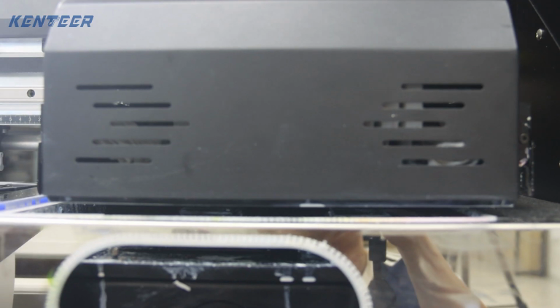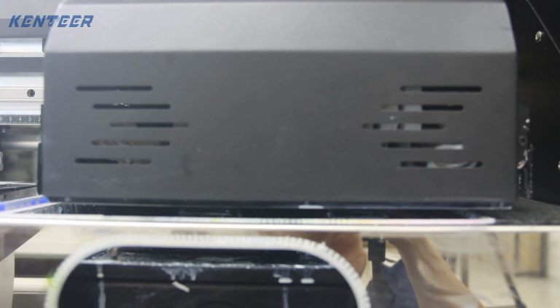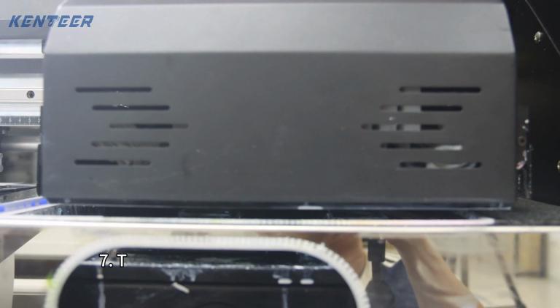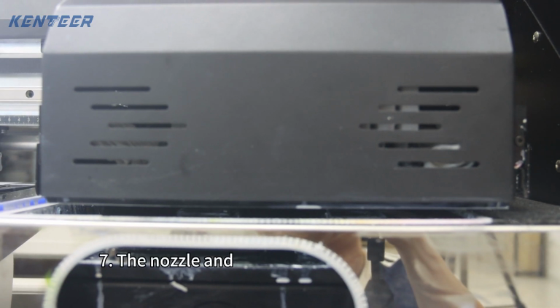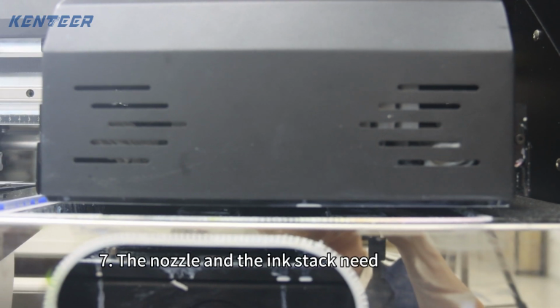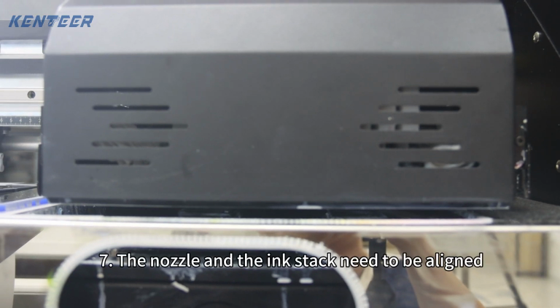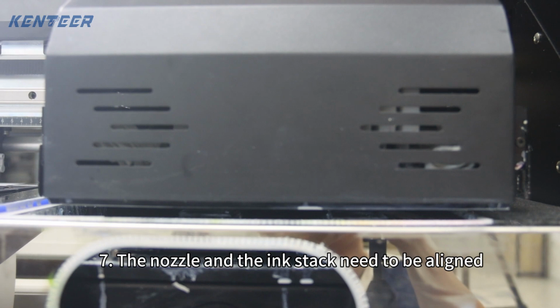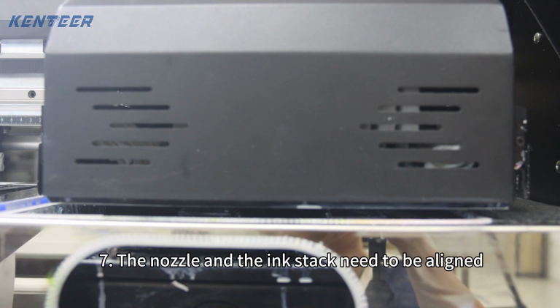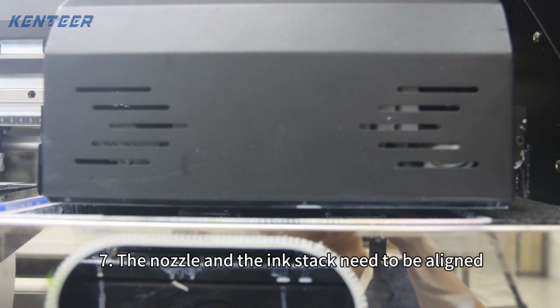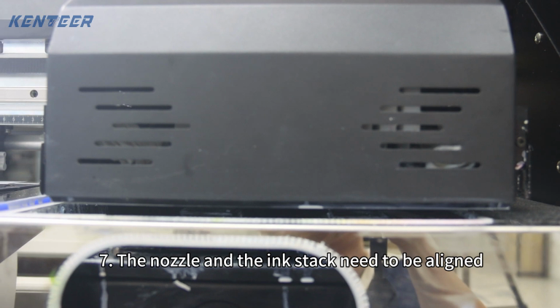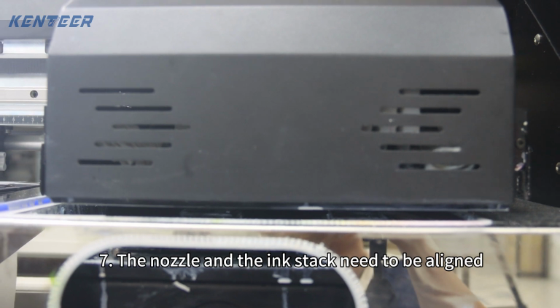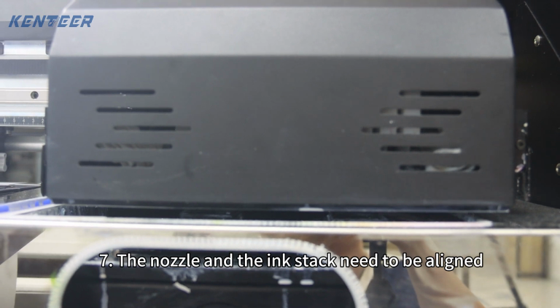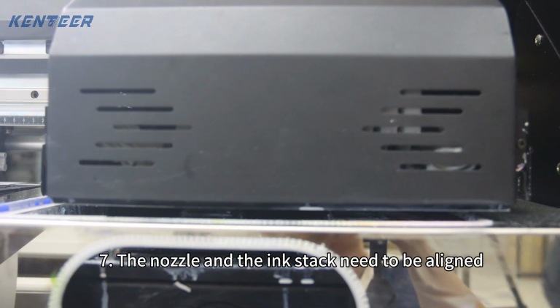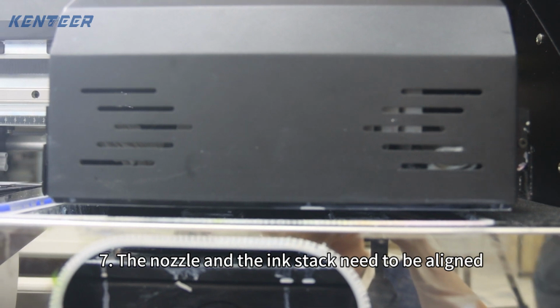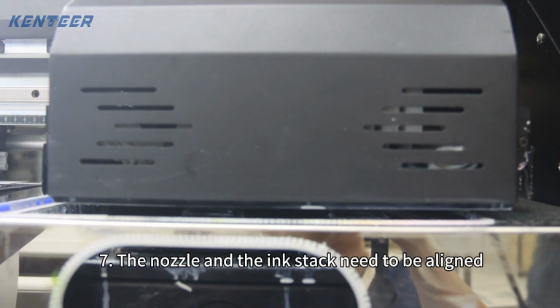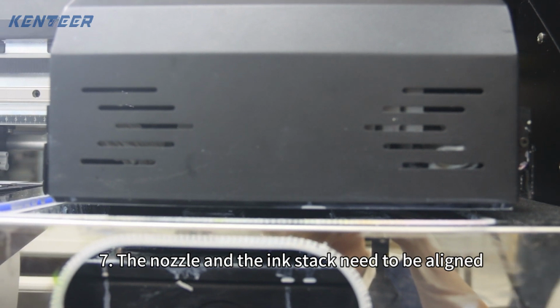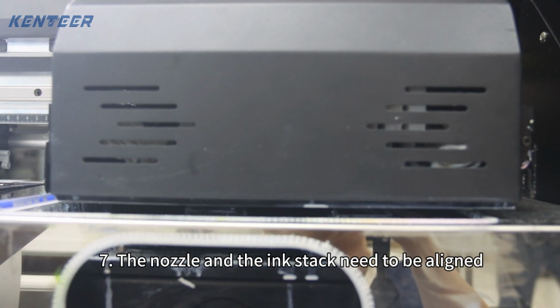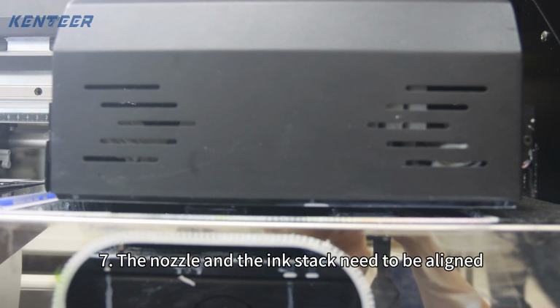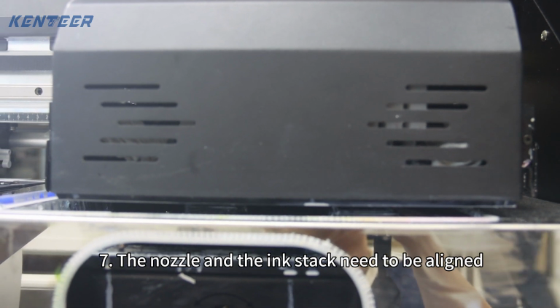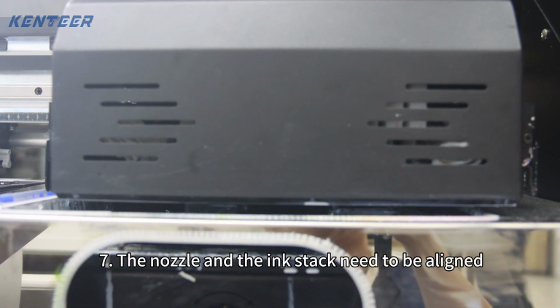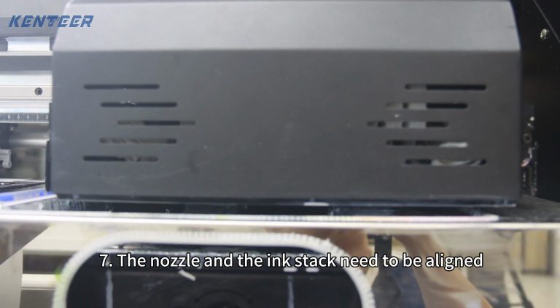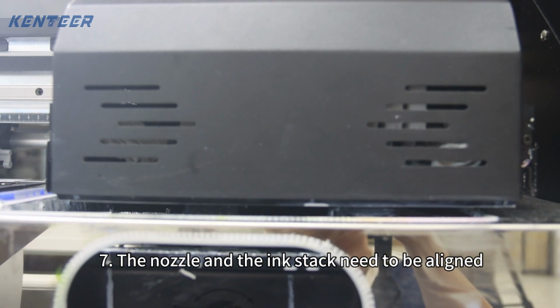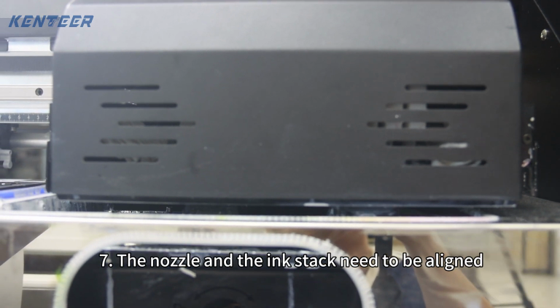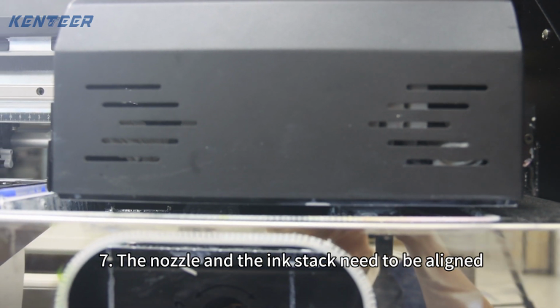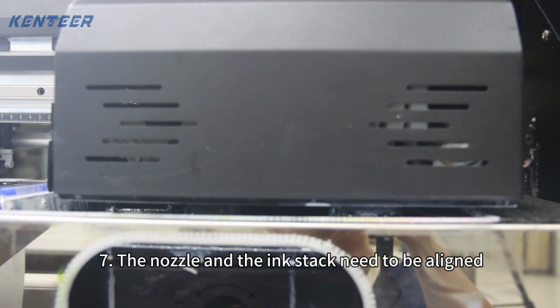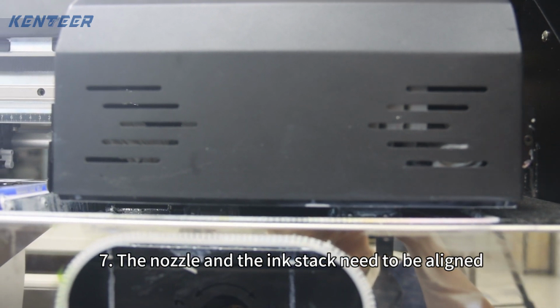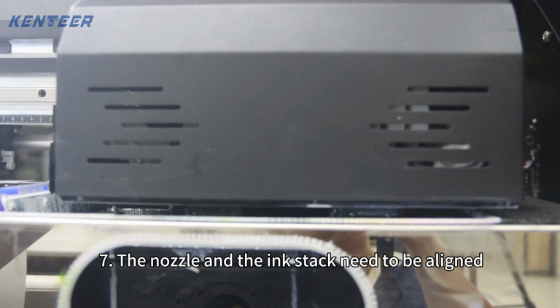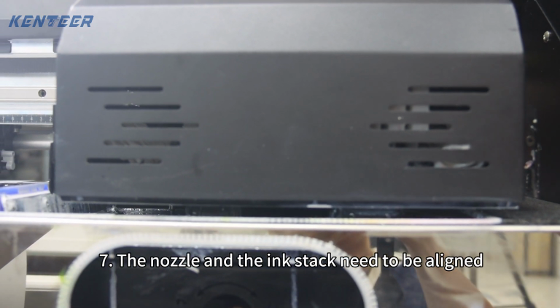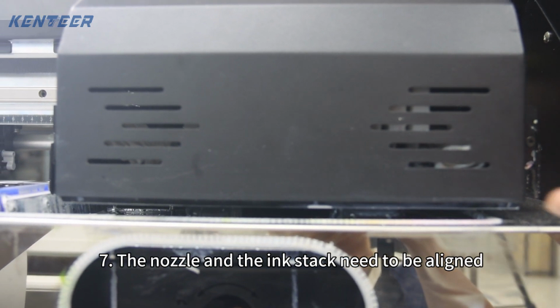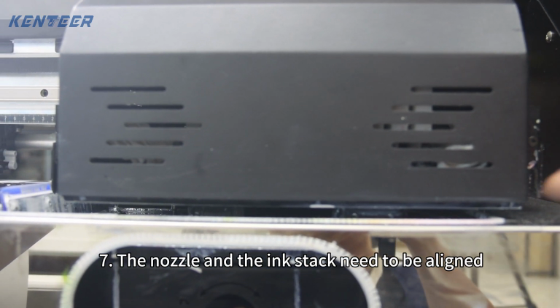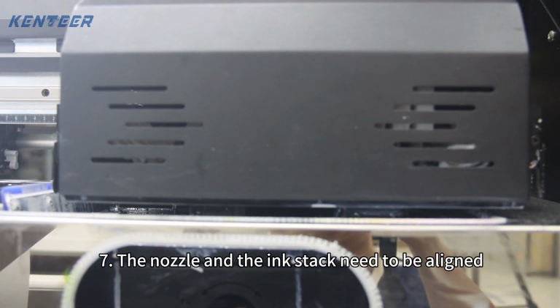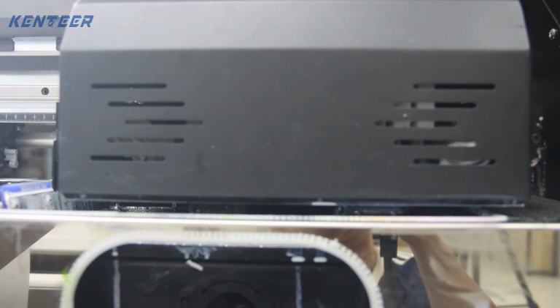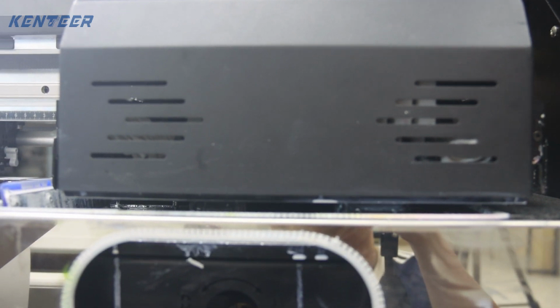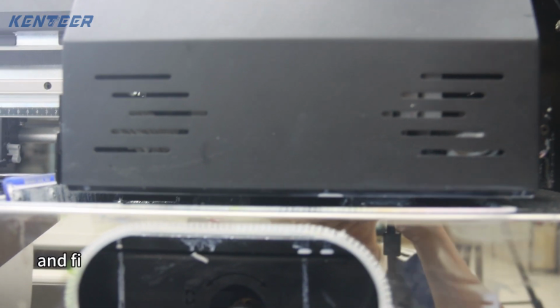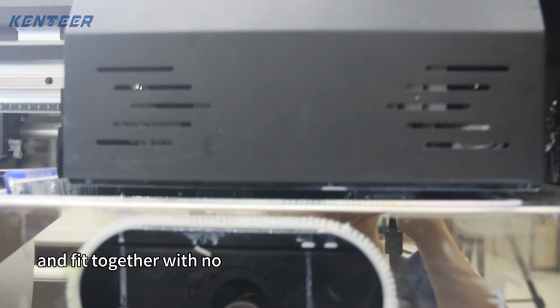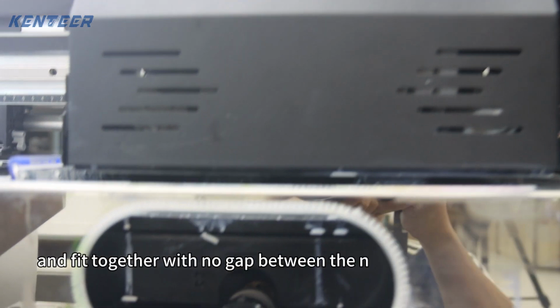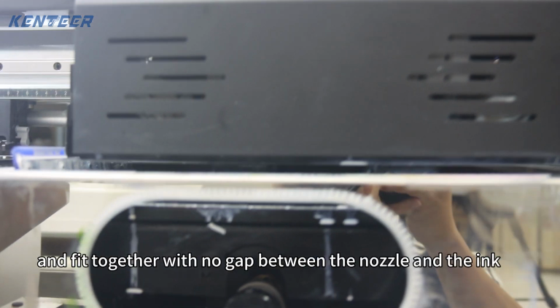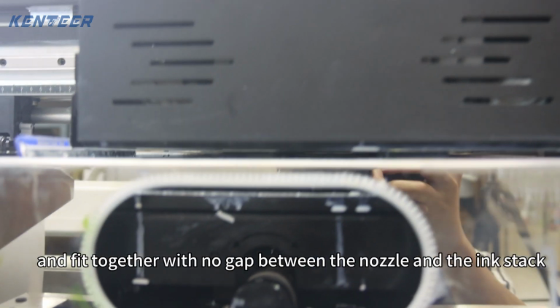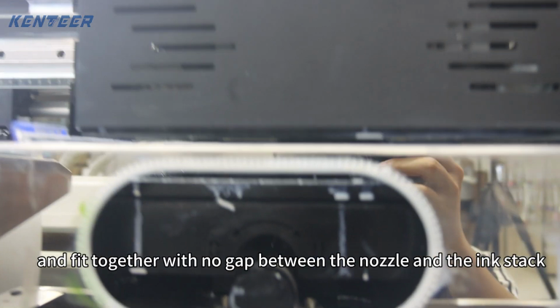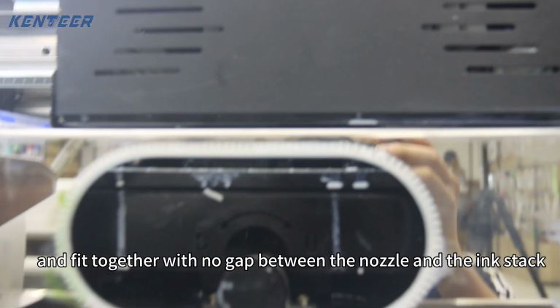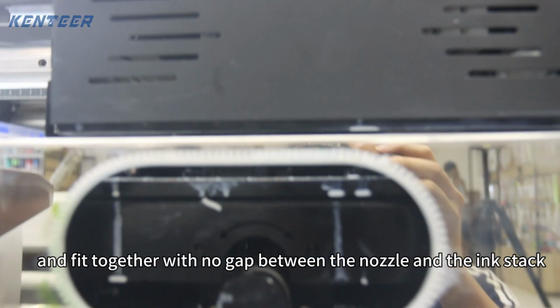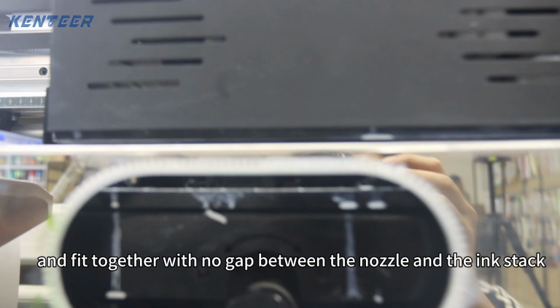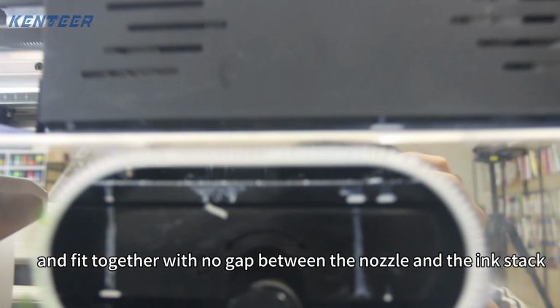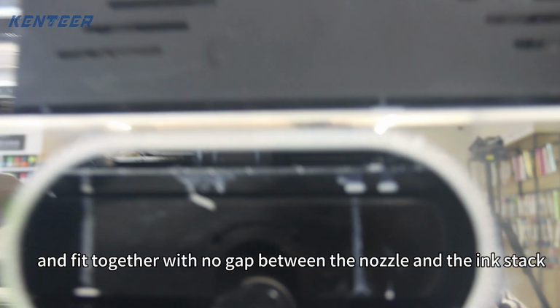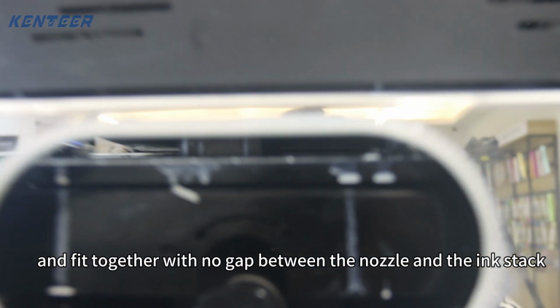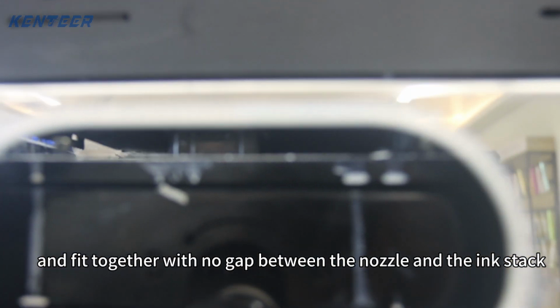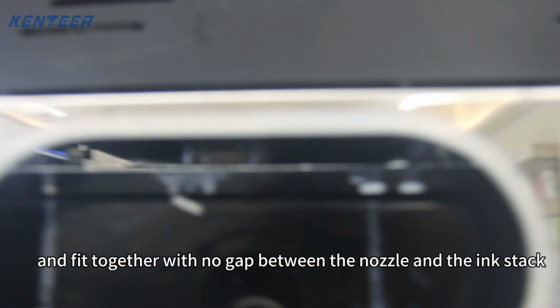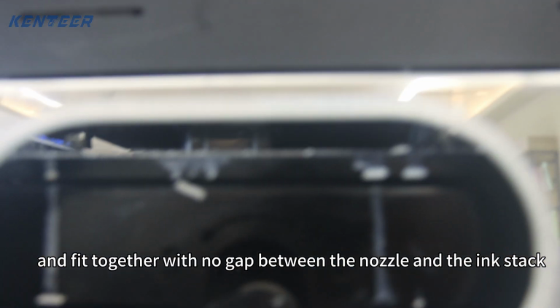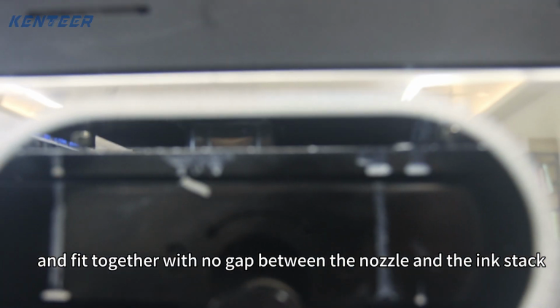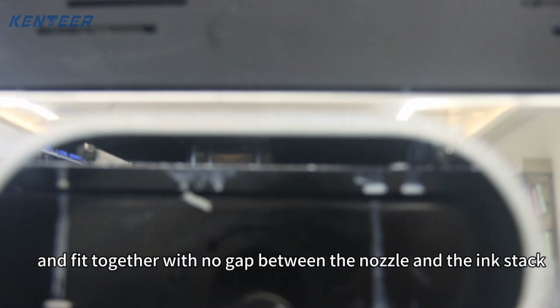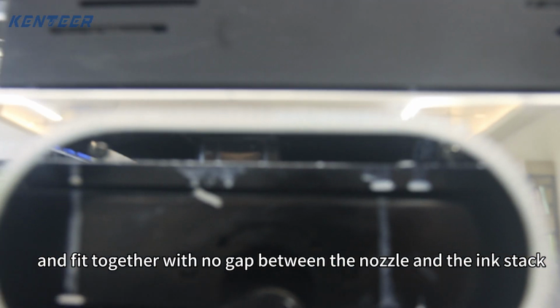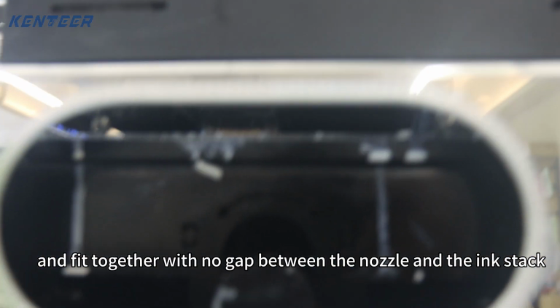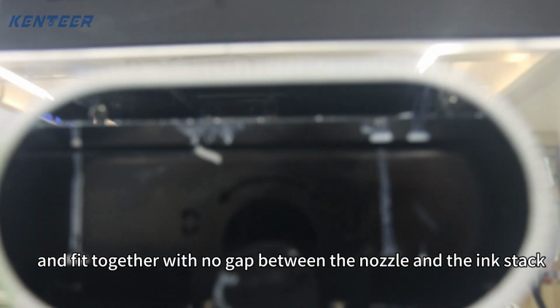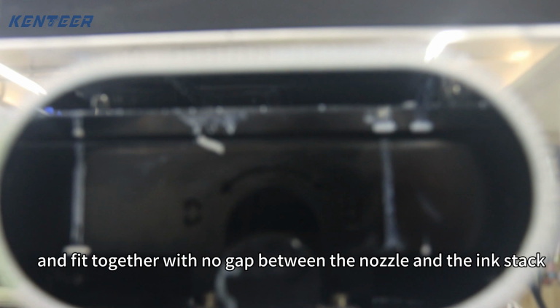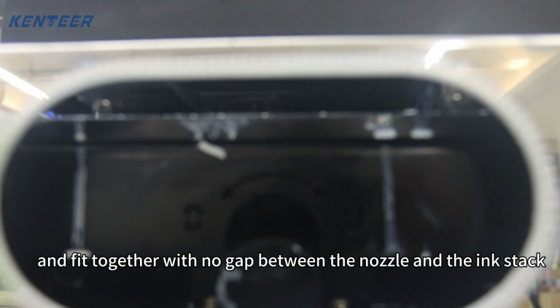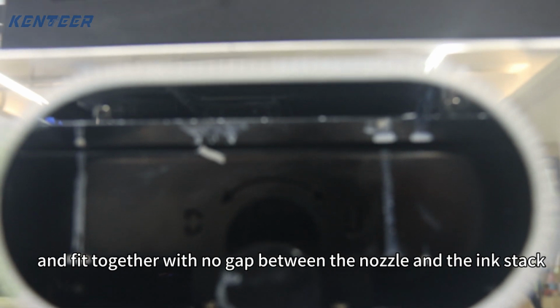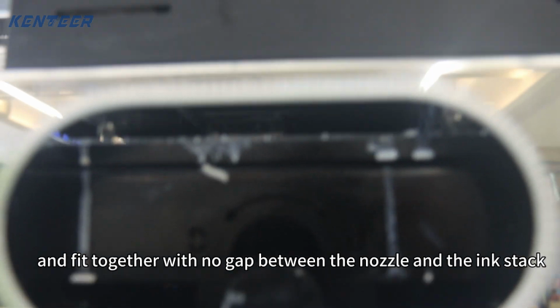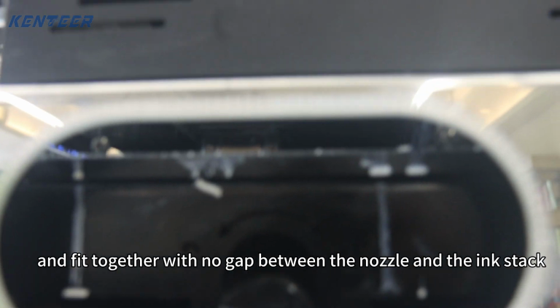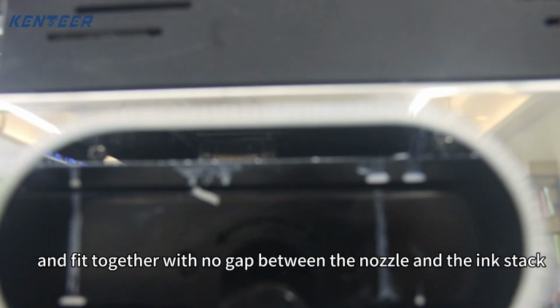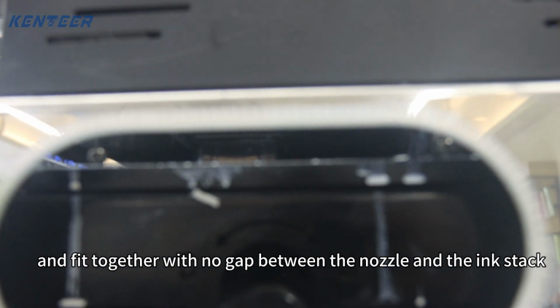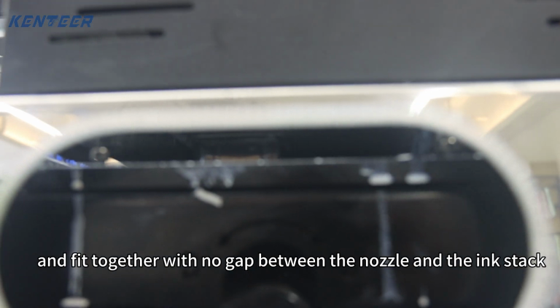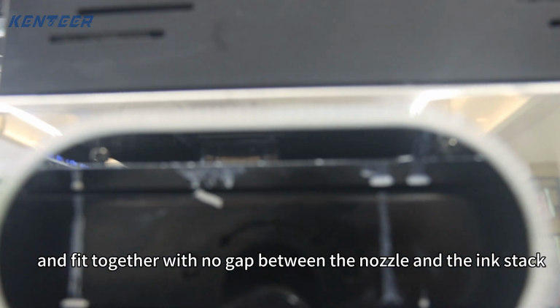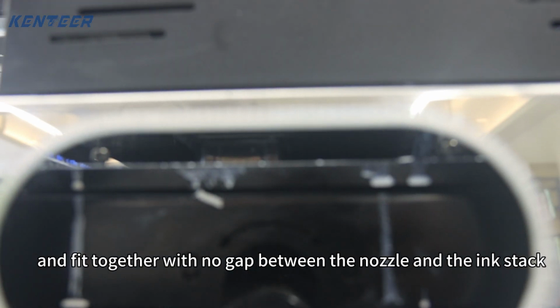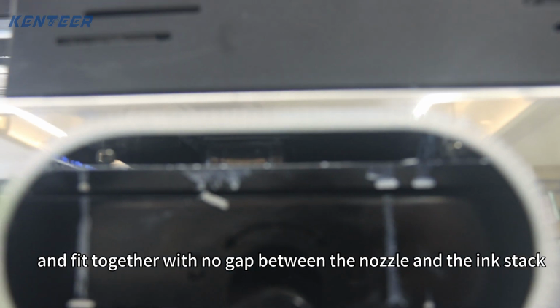7. The nozzle and the ink stack need to be aligned and fit together with no gap between the nozzle and the ink stack.